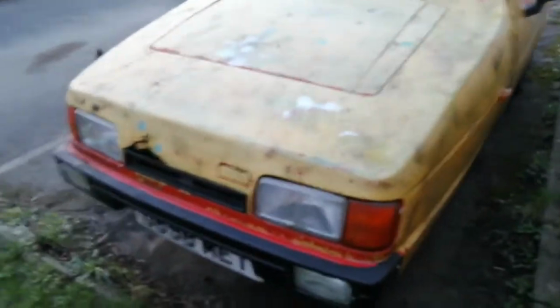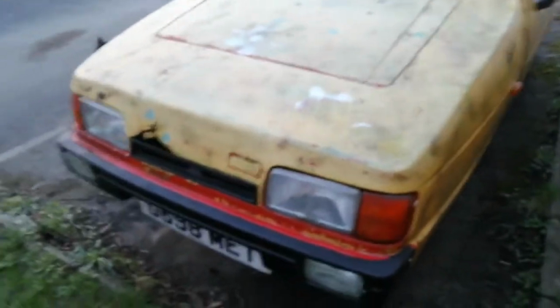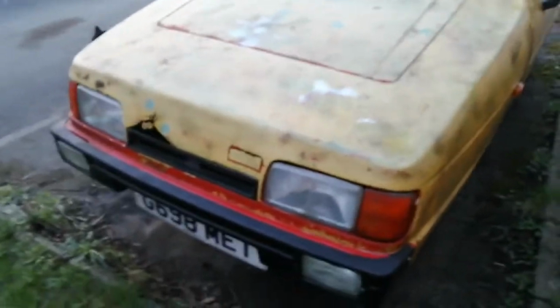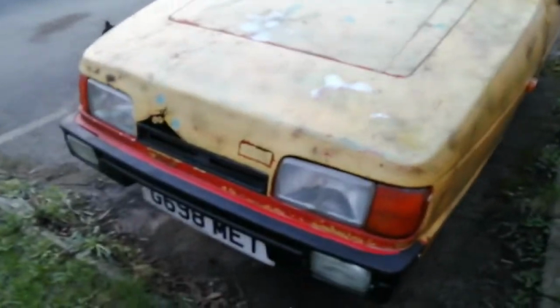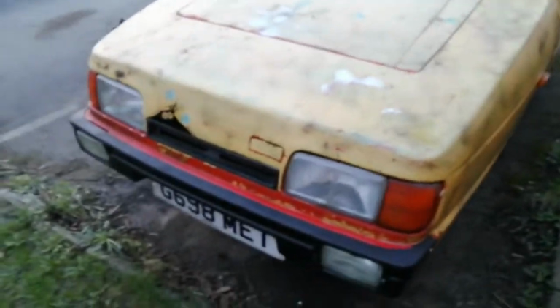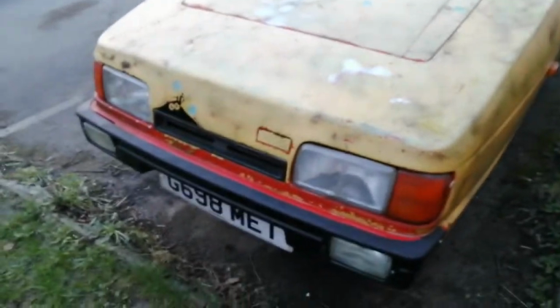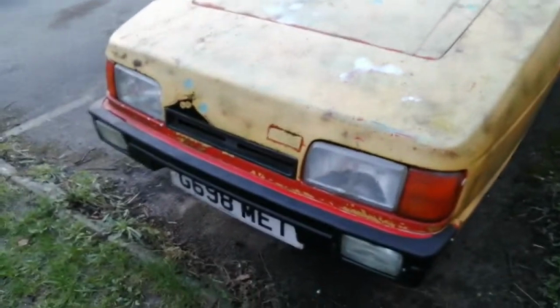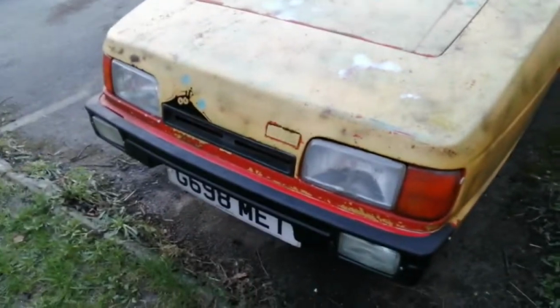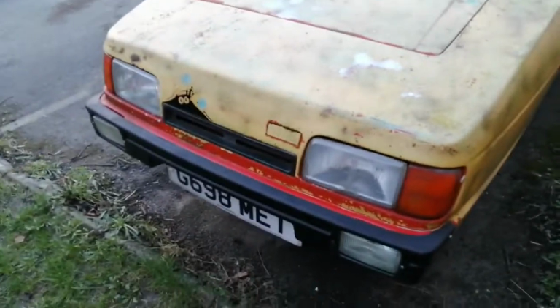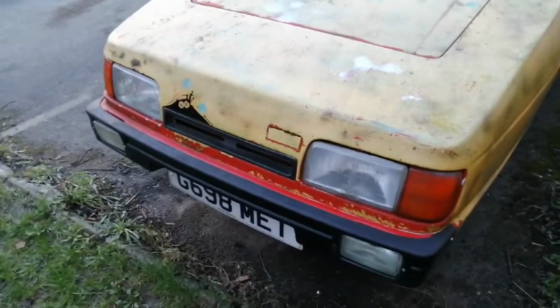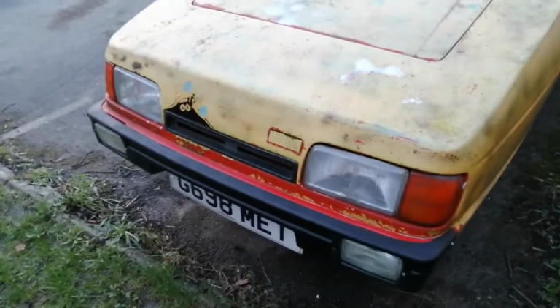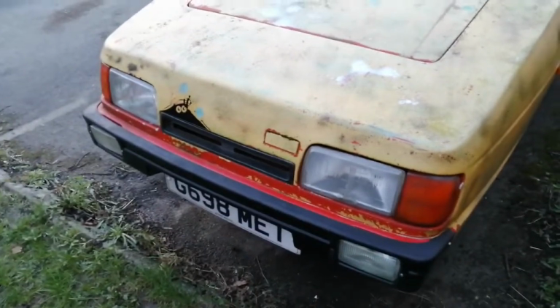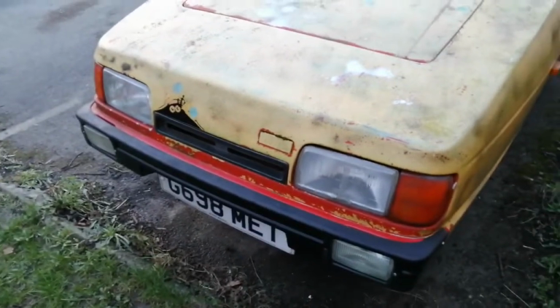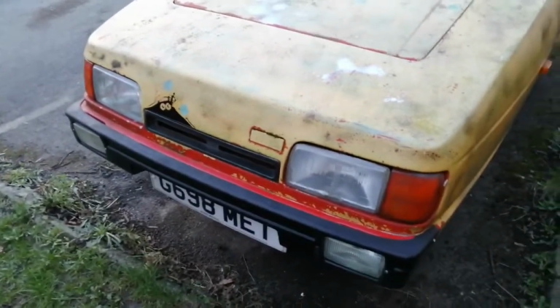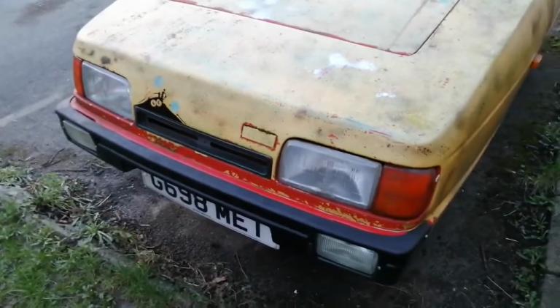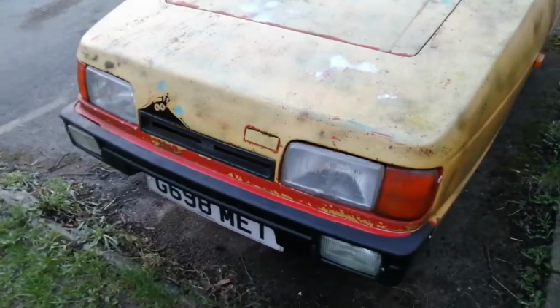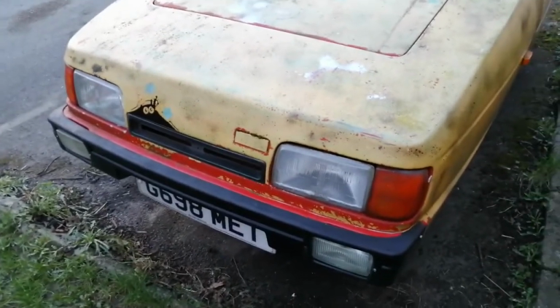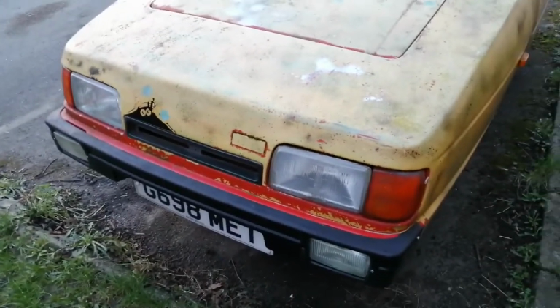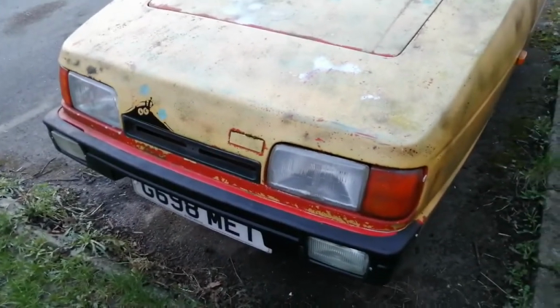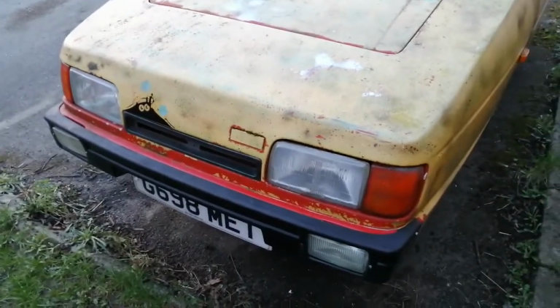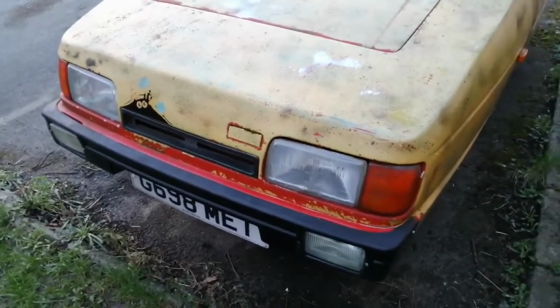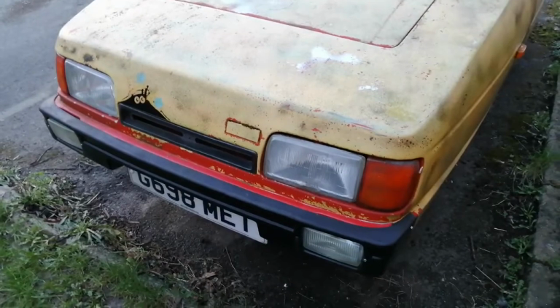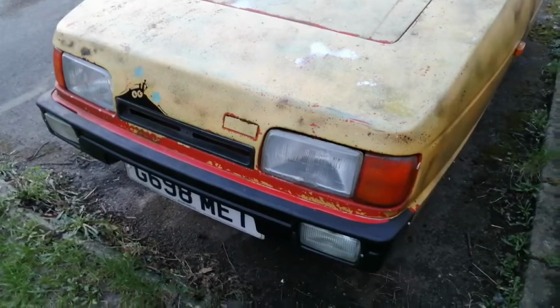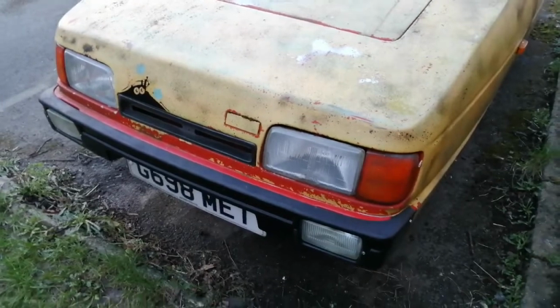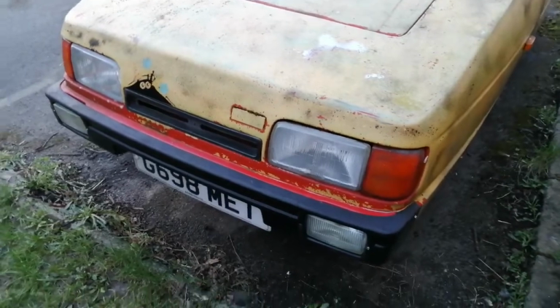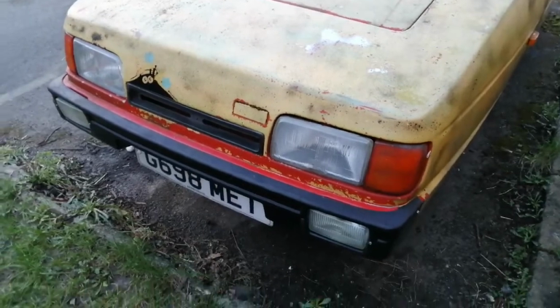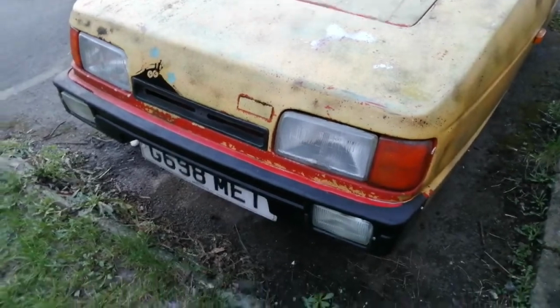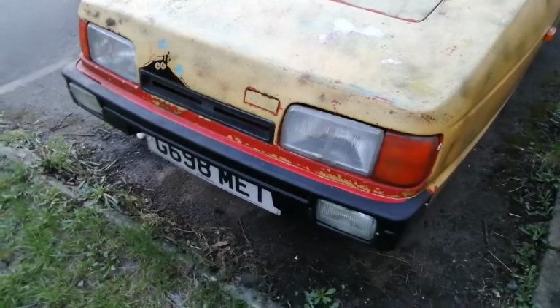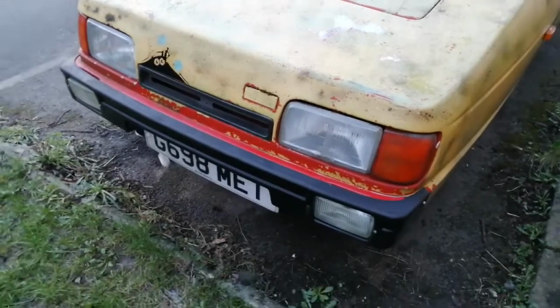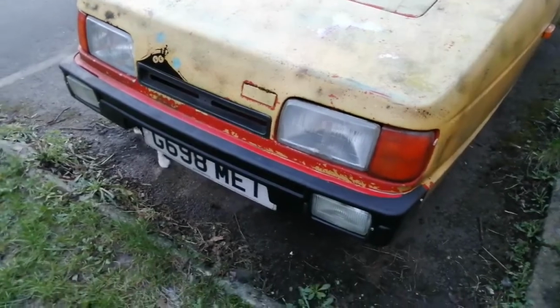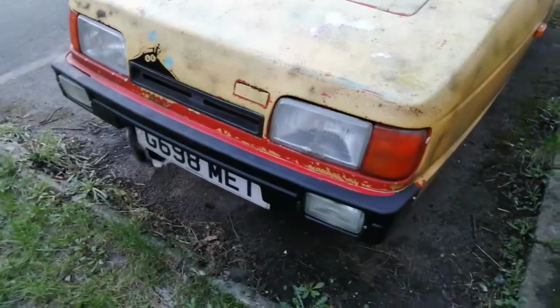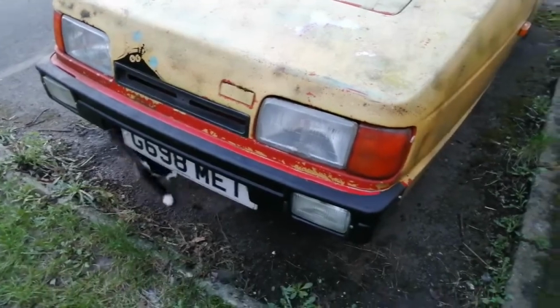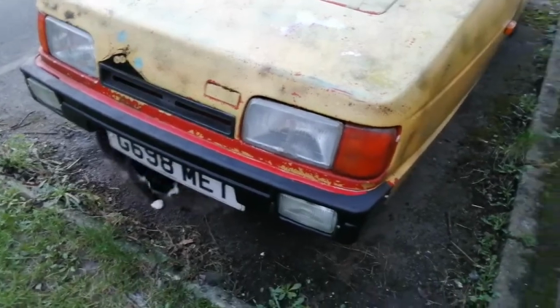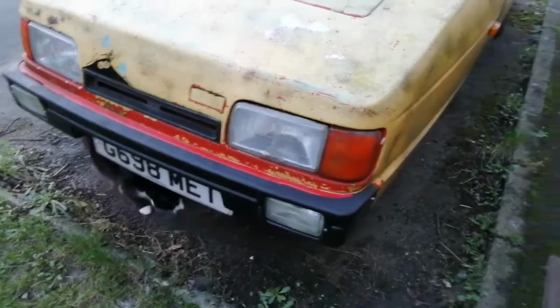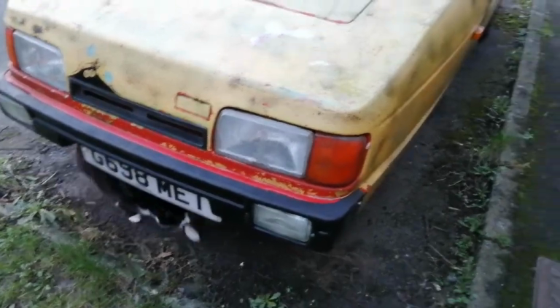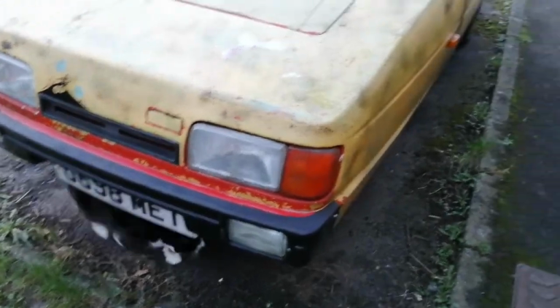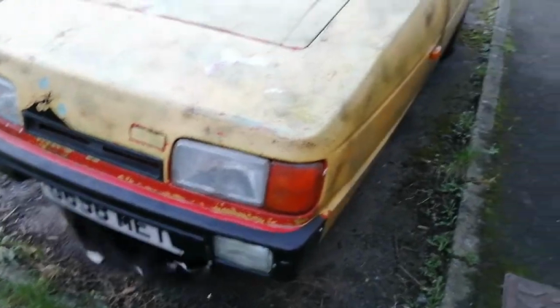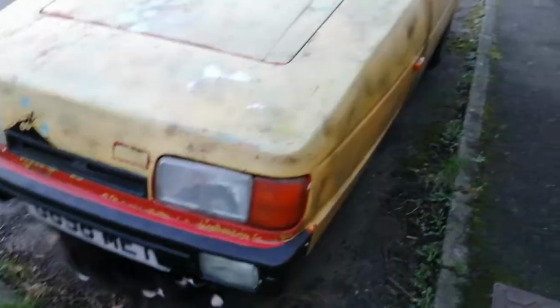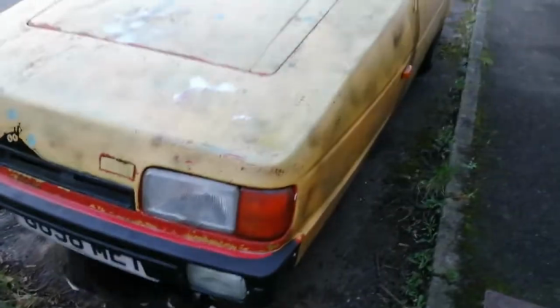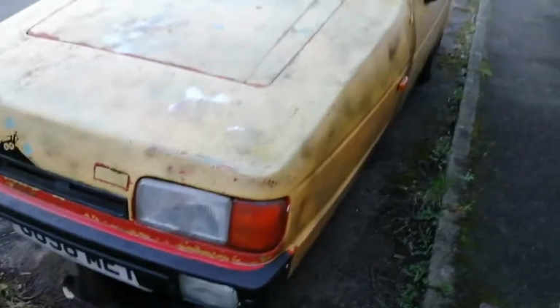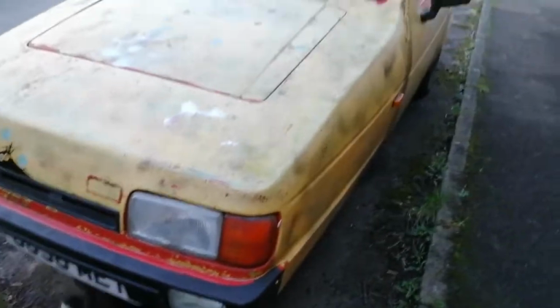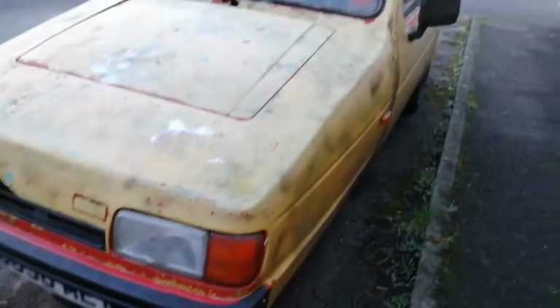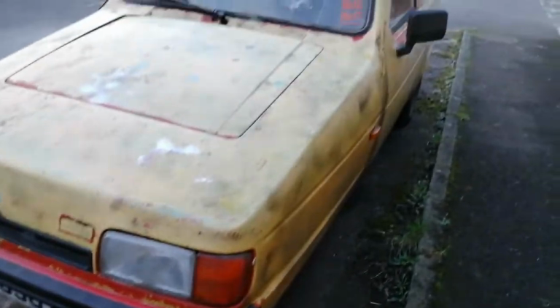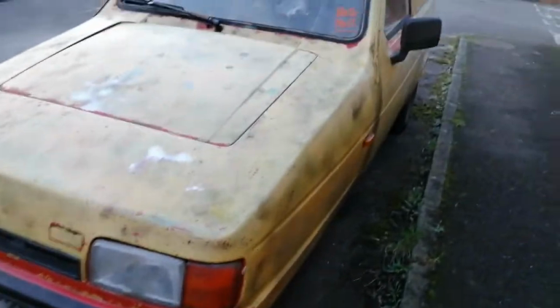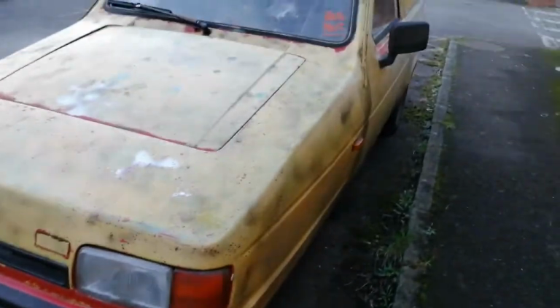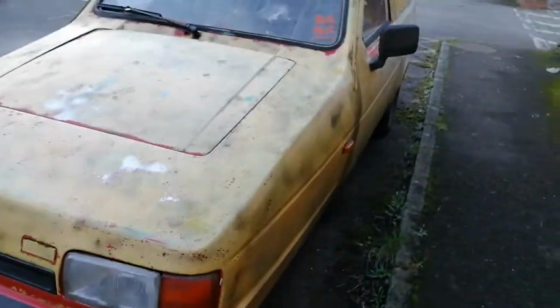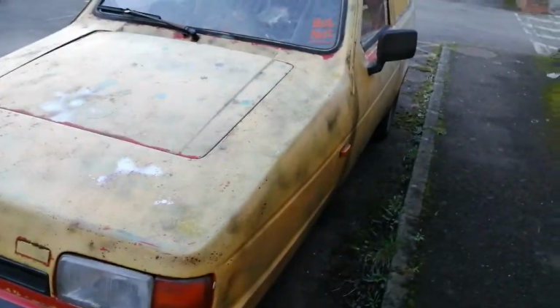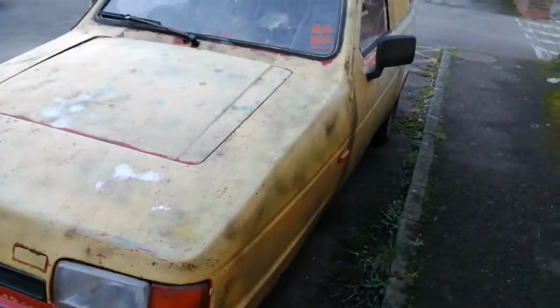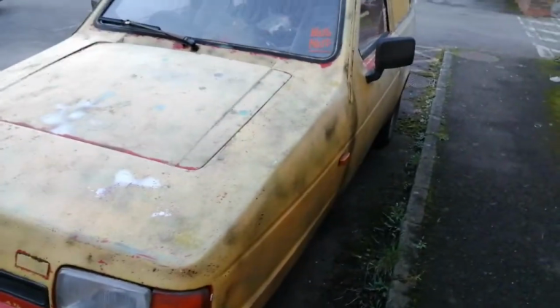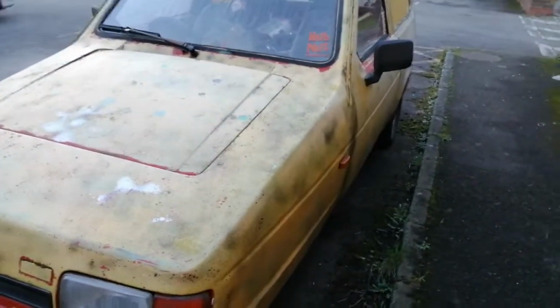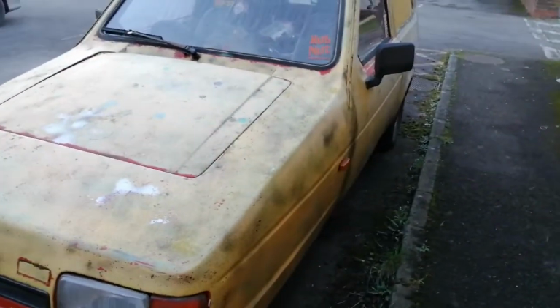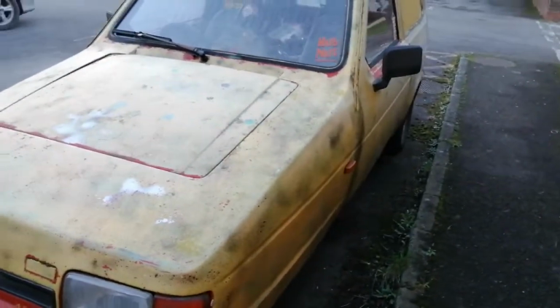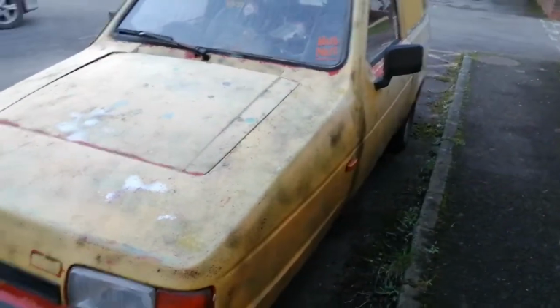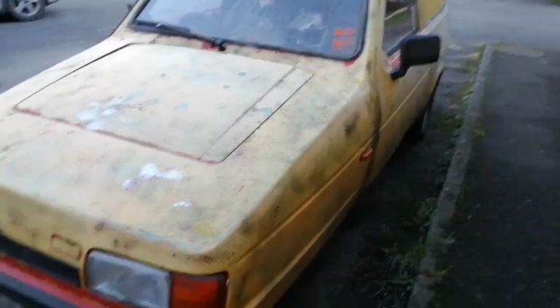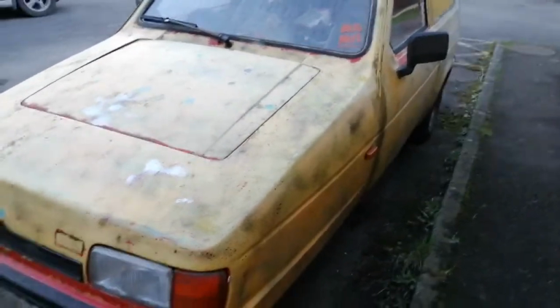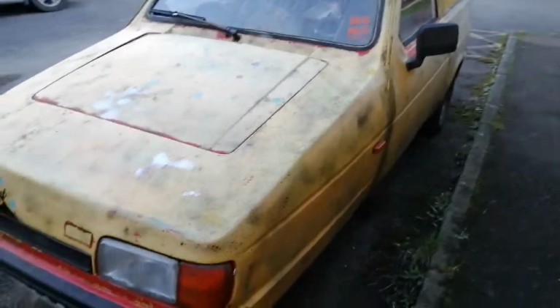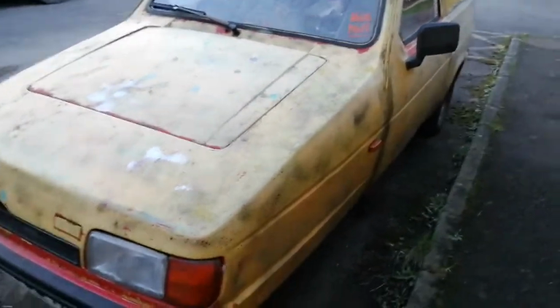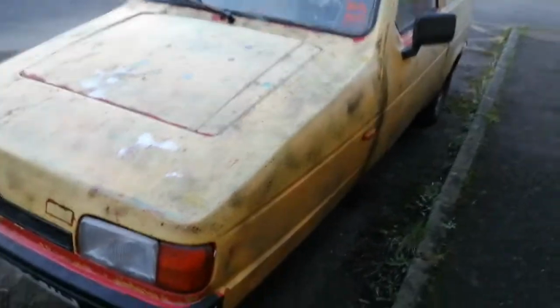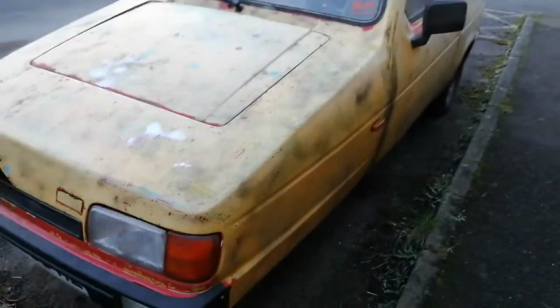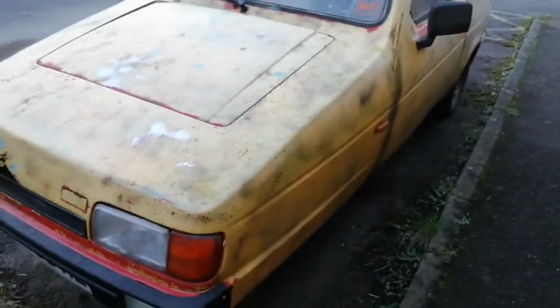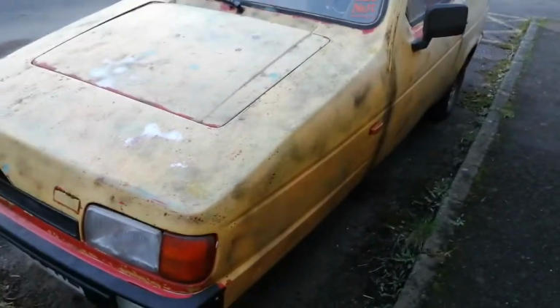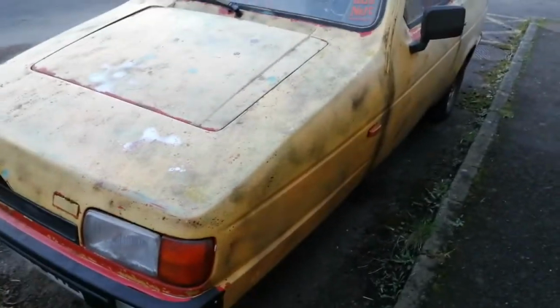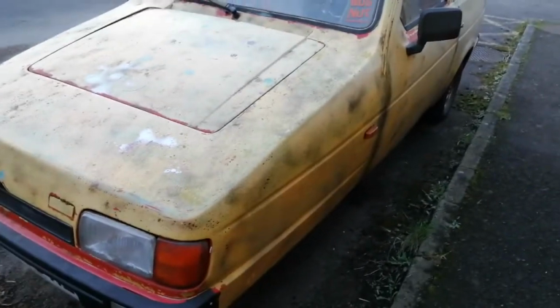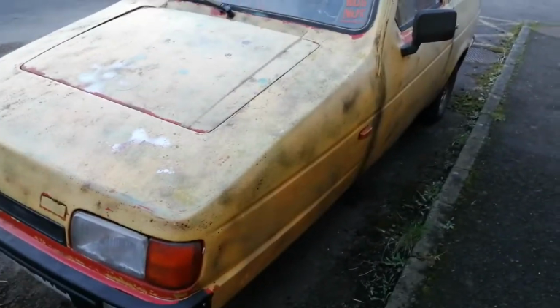Look at that — new red lamps, lots of work done, not very much original left on her.